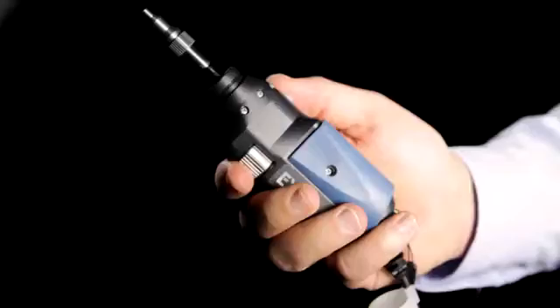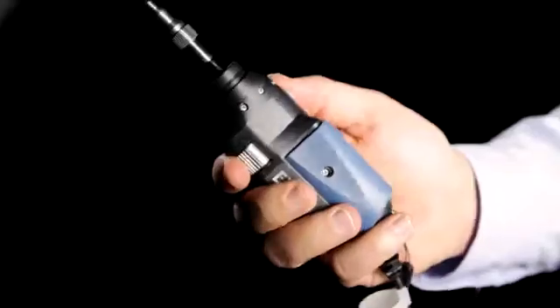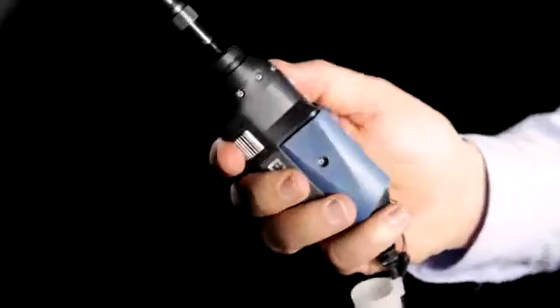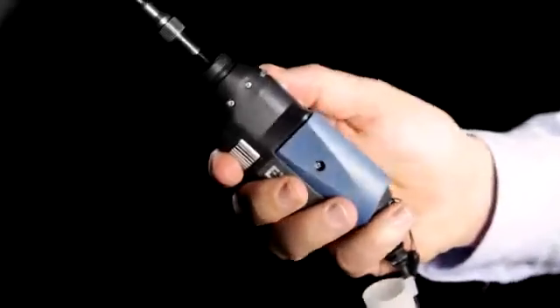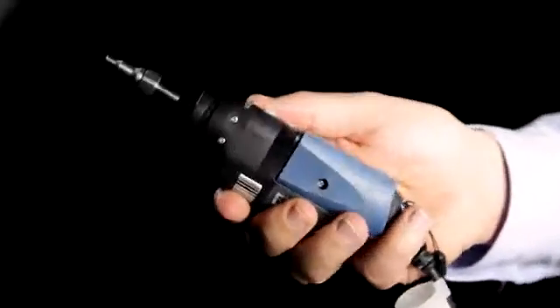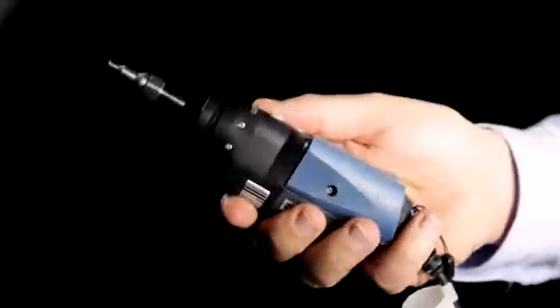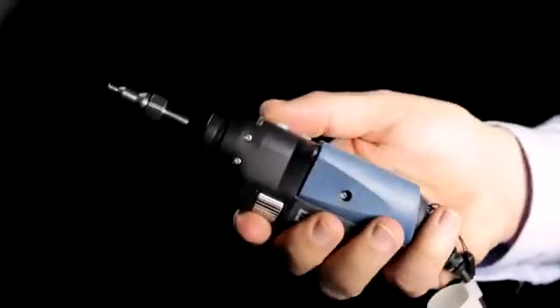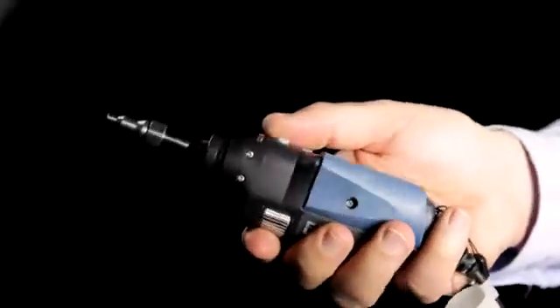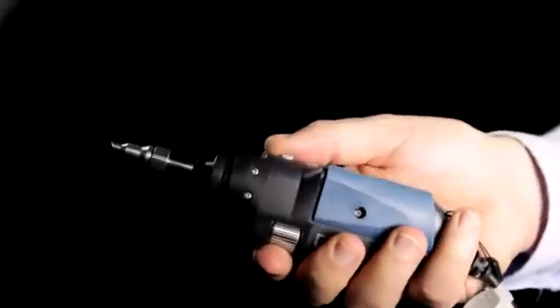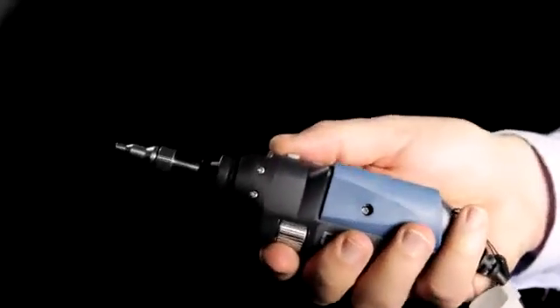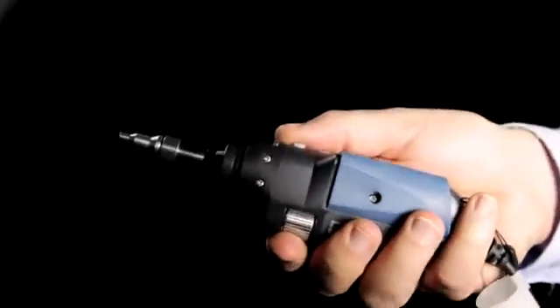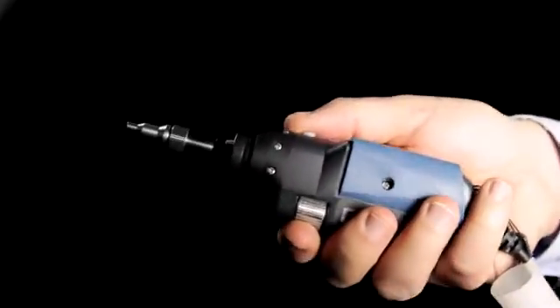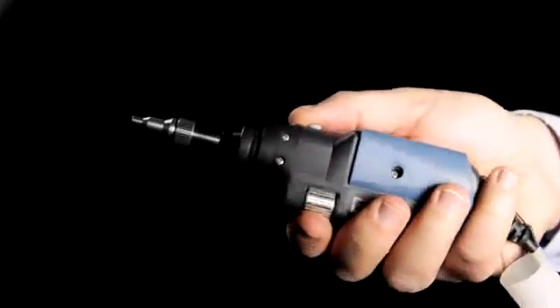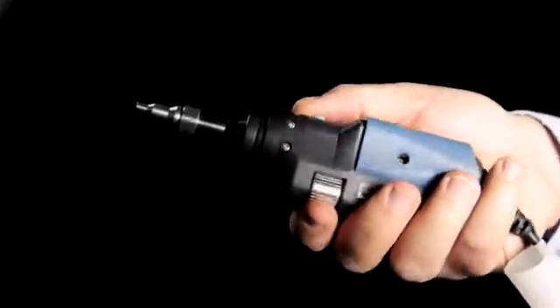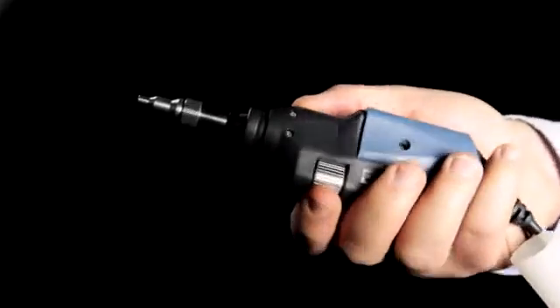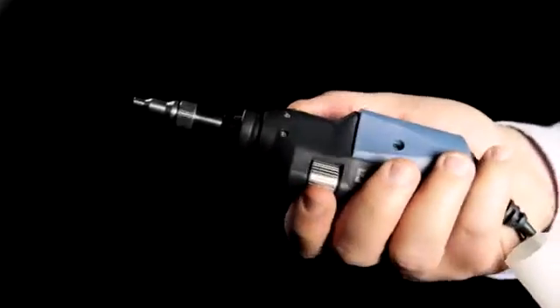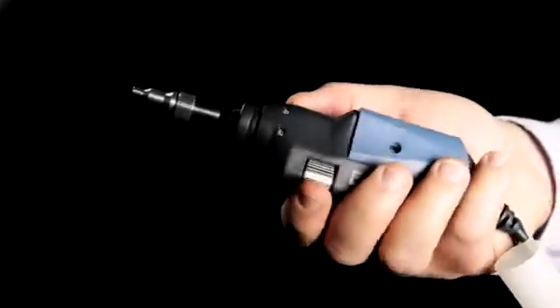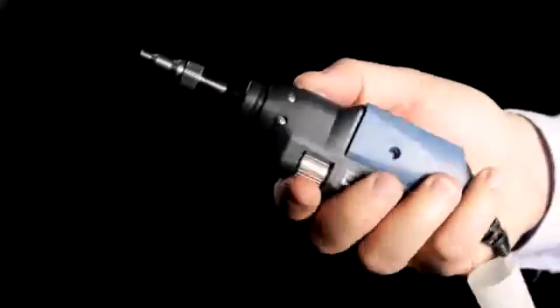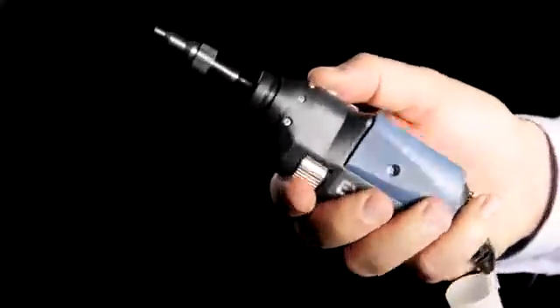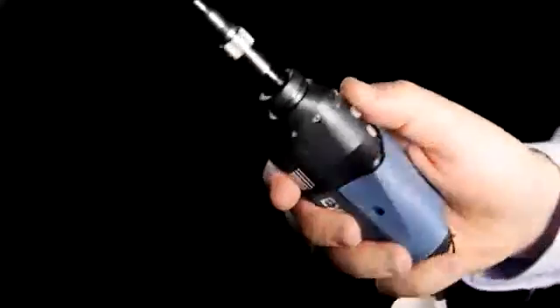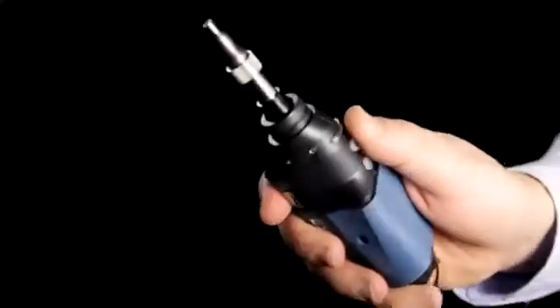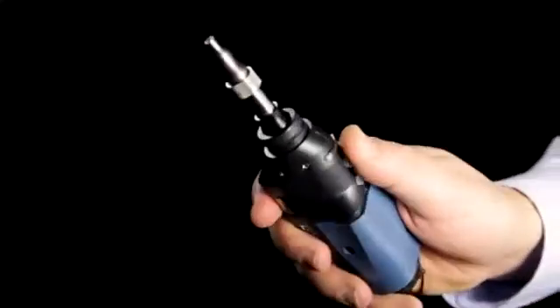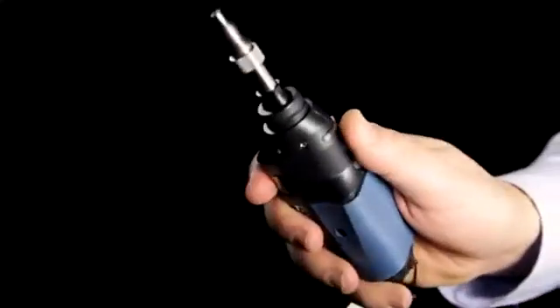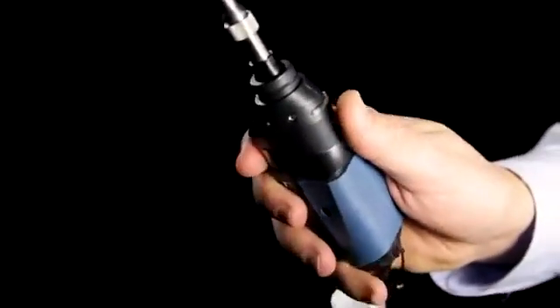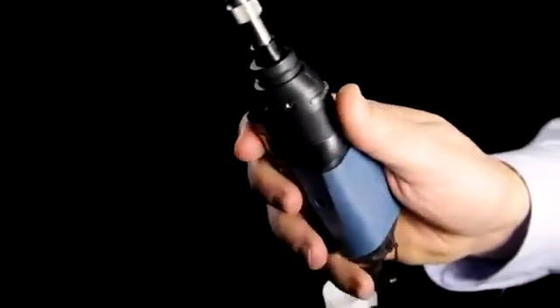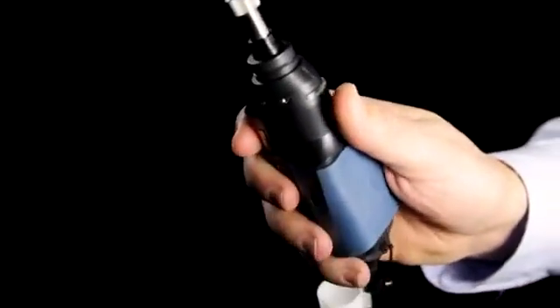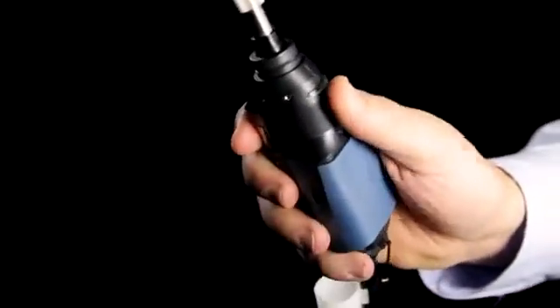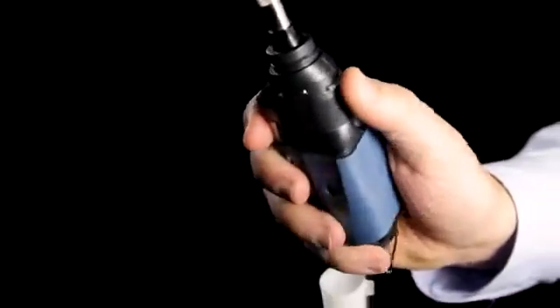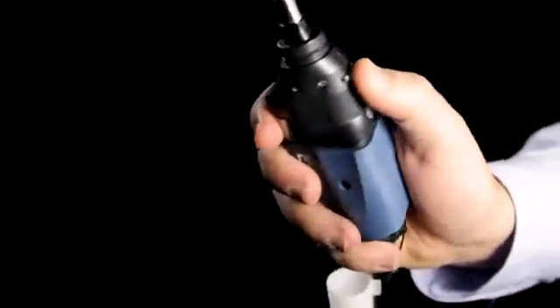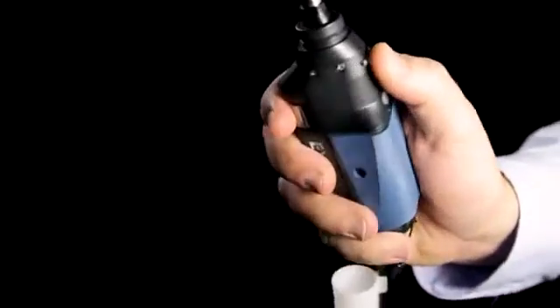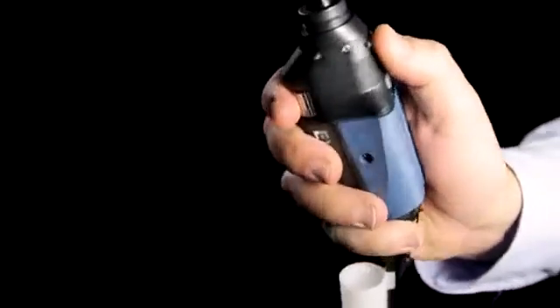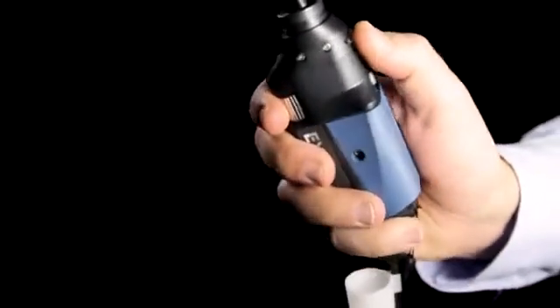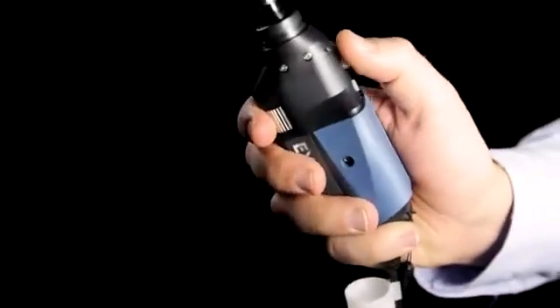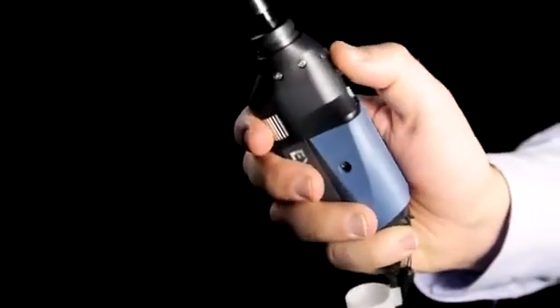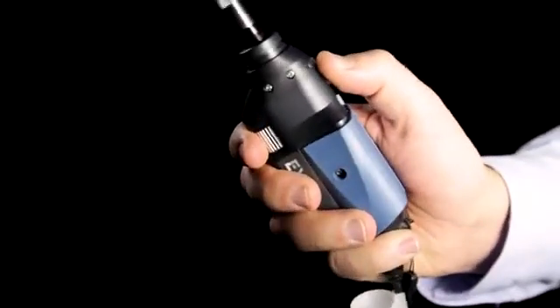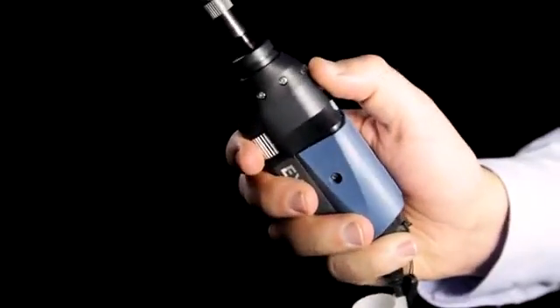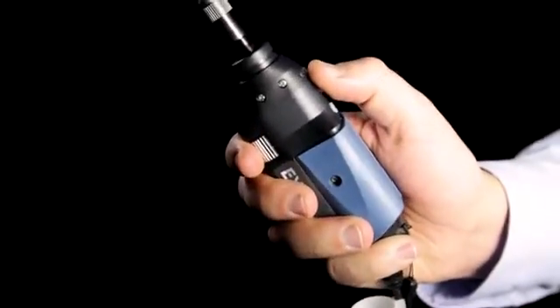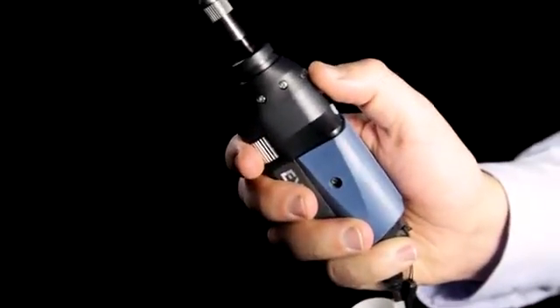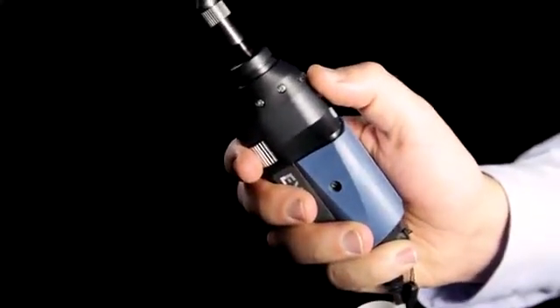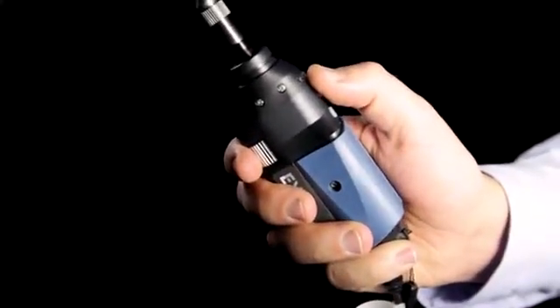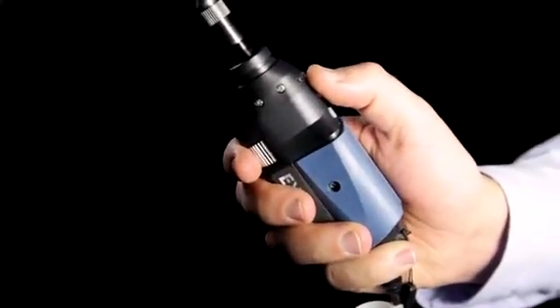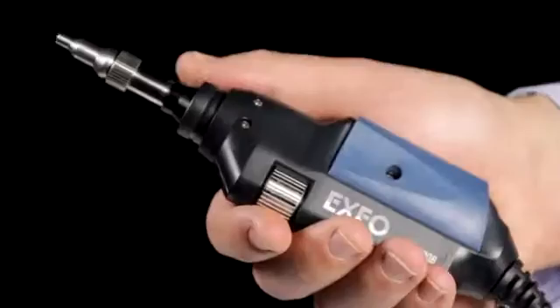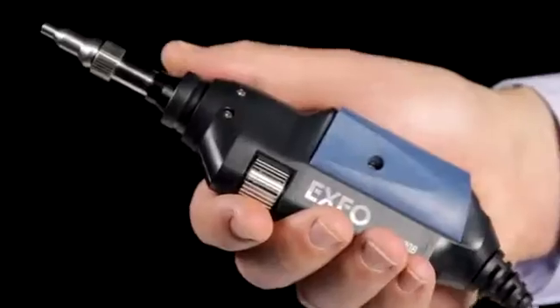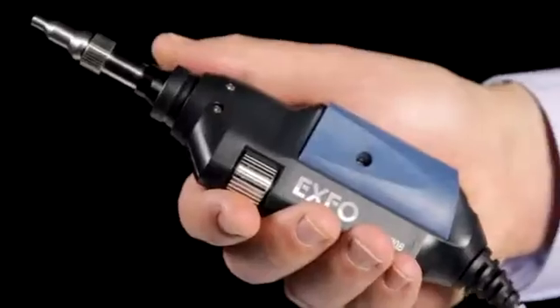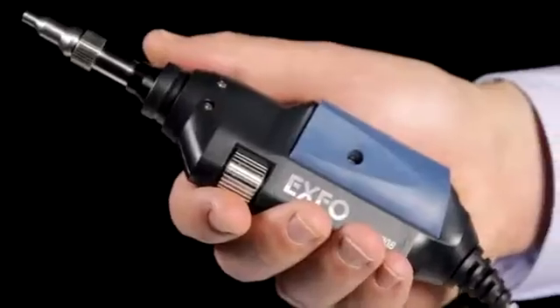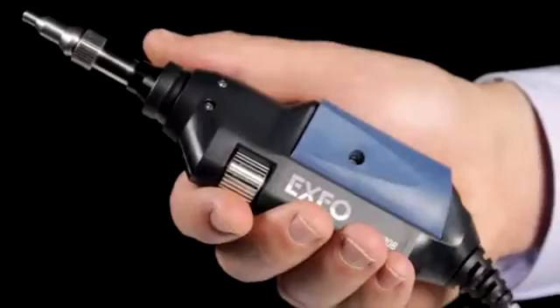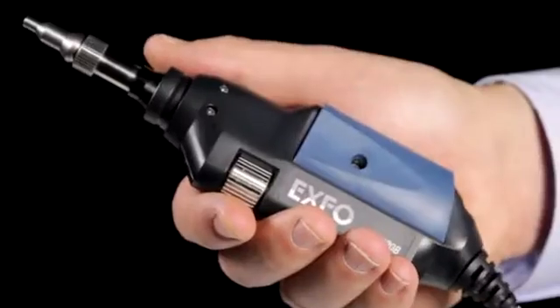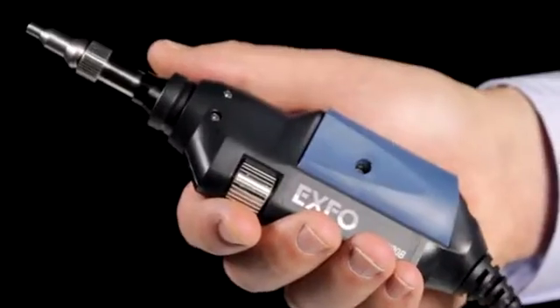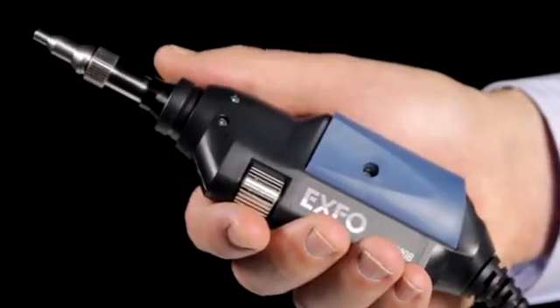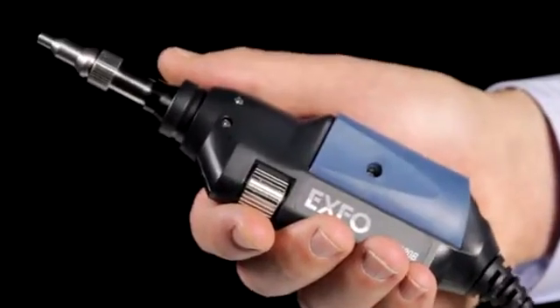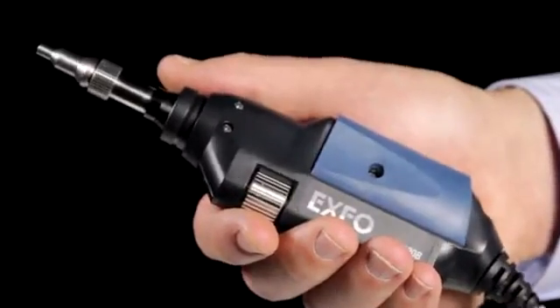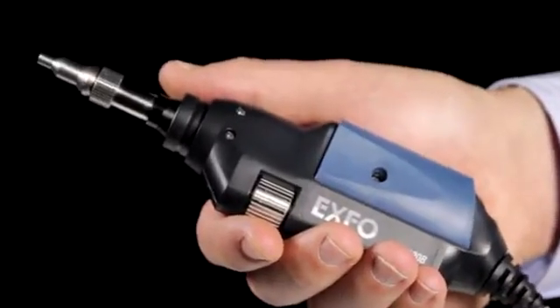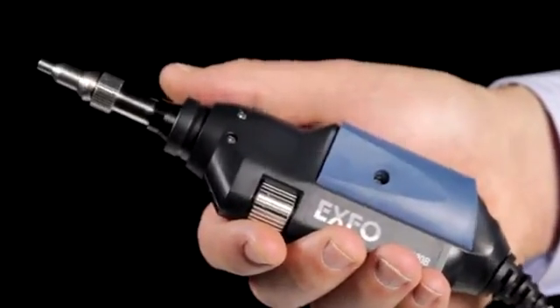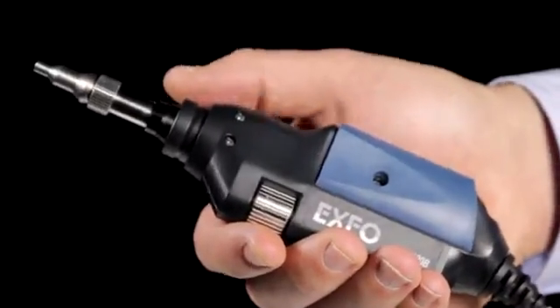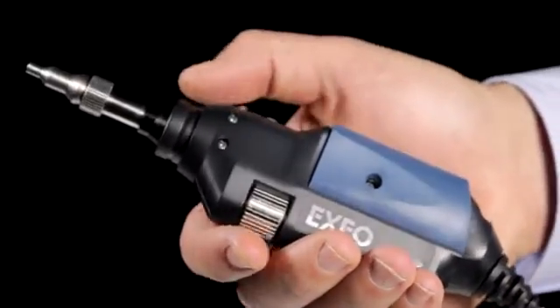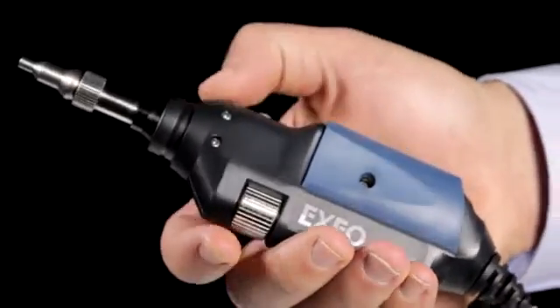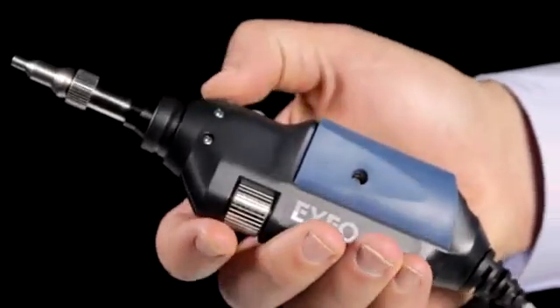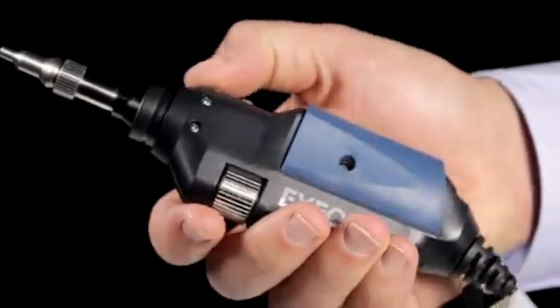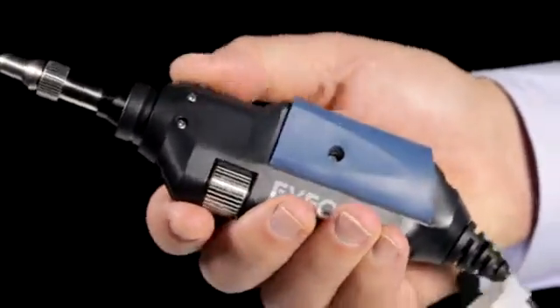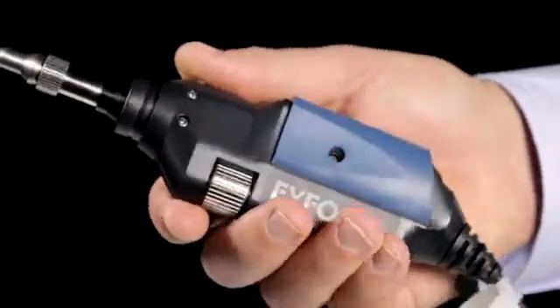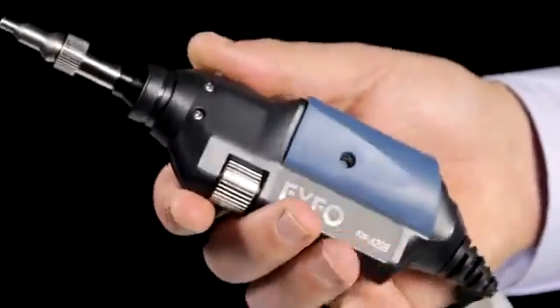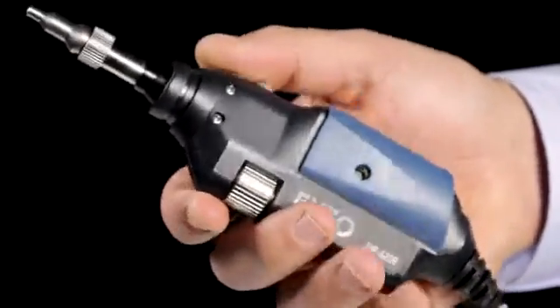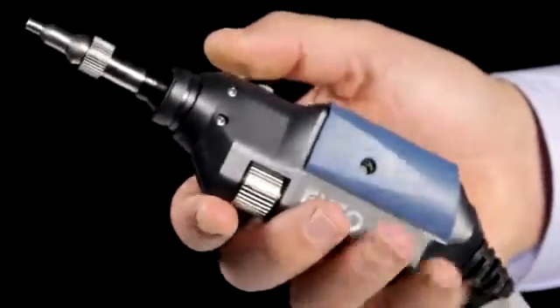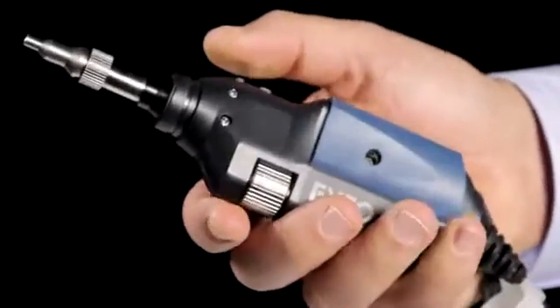The FIP430B is compatible with most EXFO products, including OTDRs and the FTB test platforms.